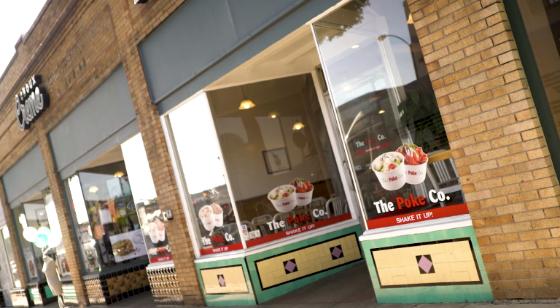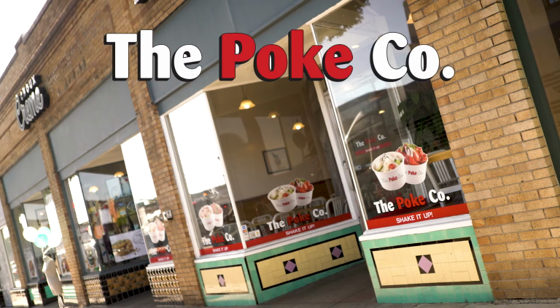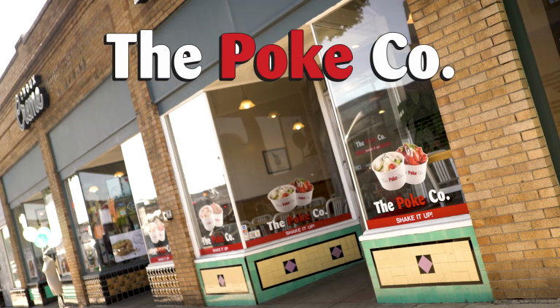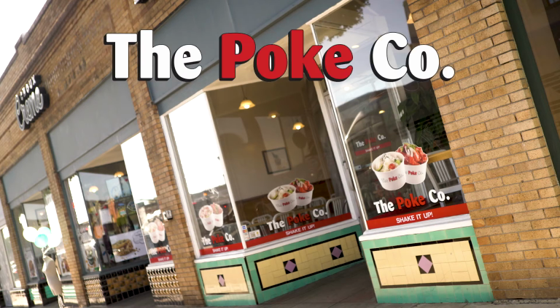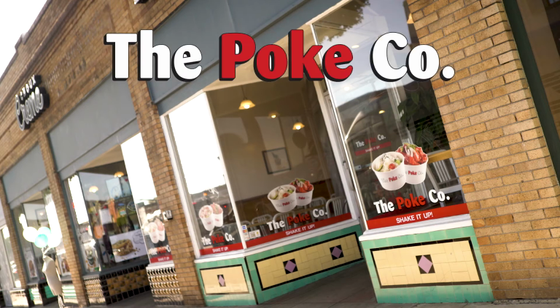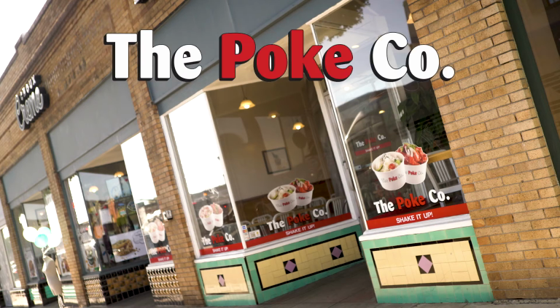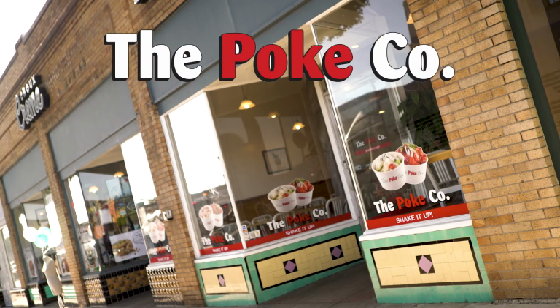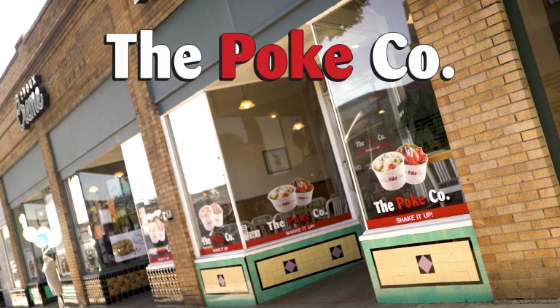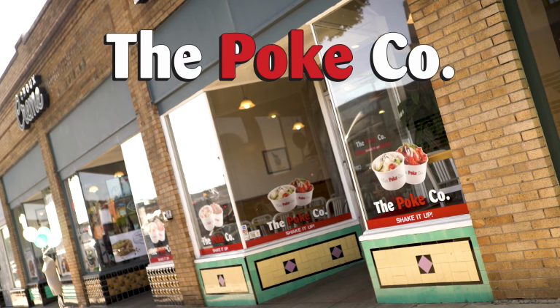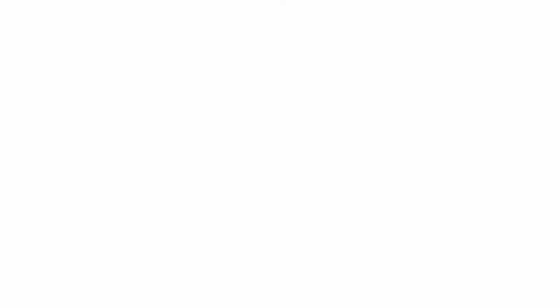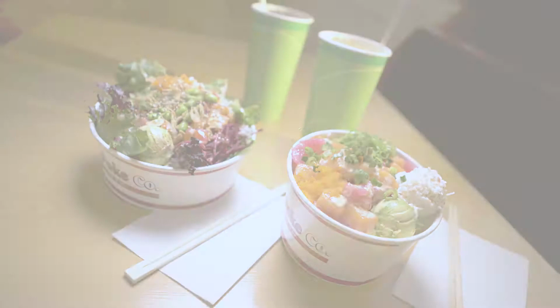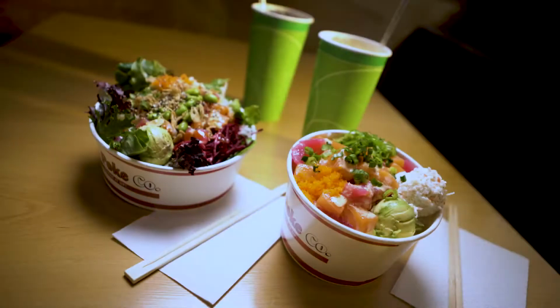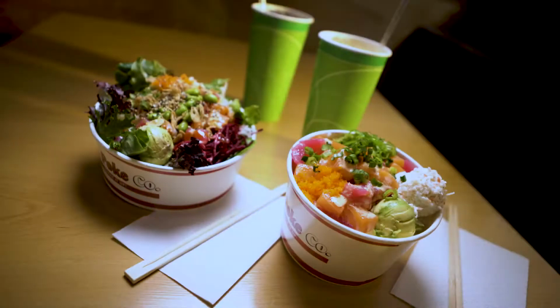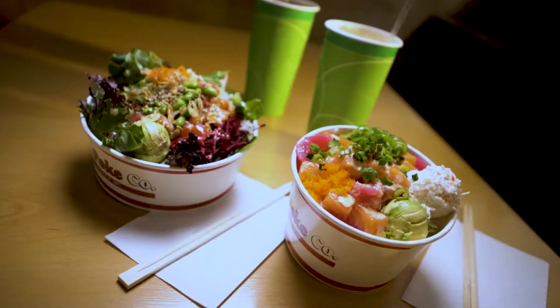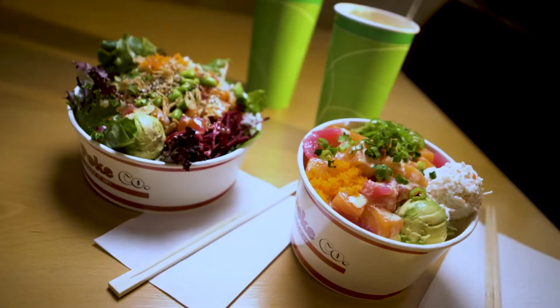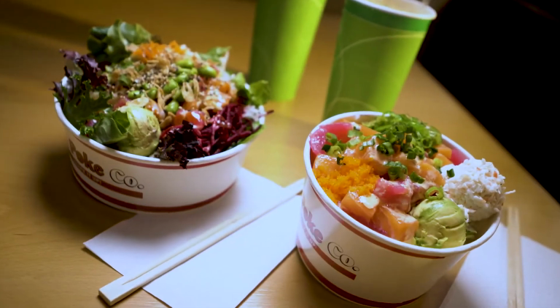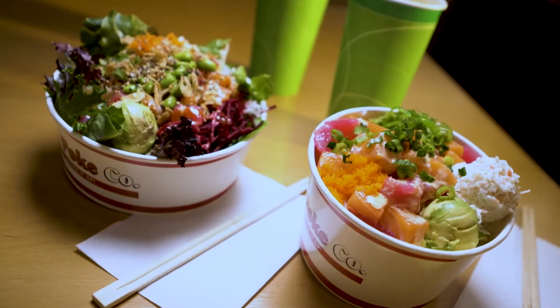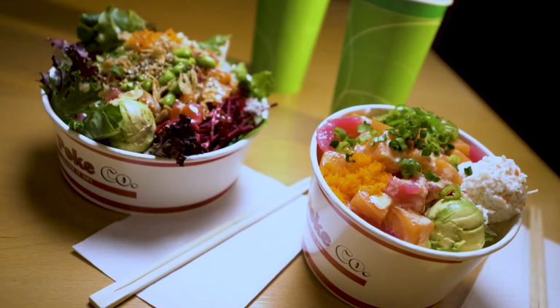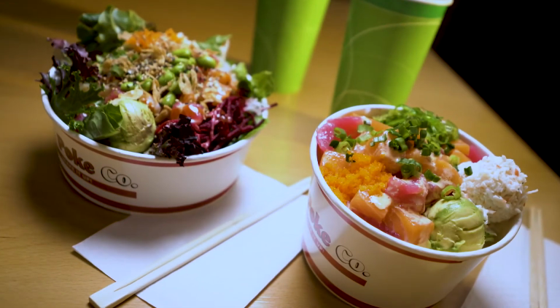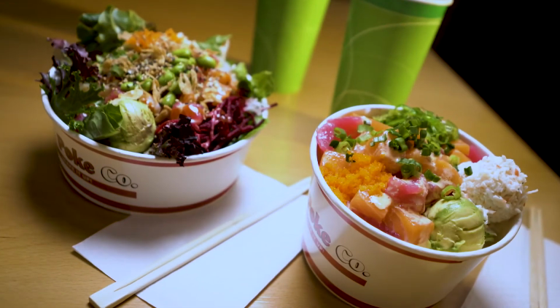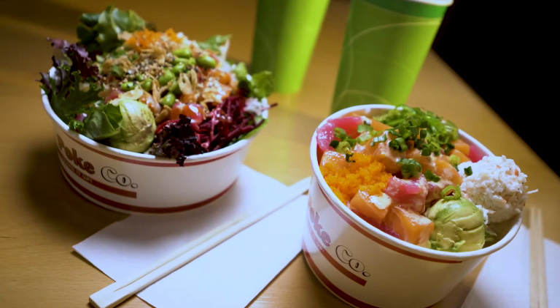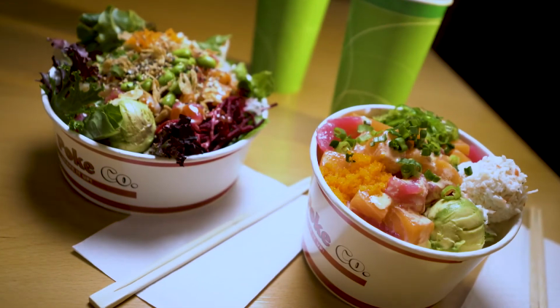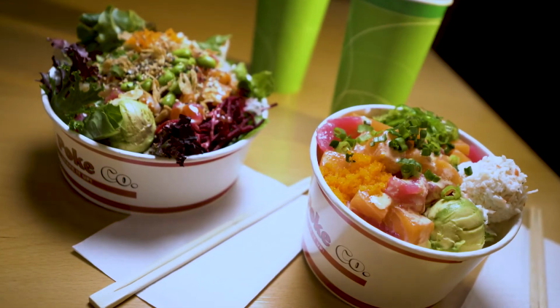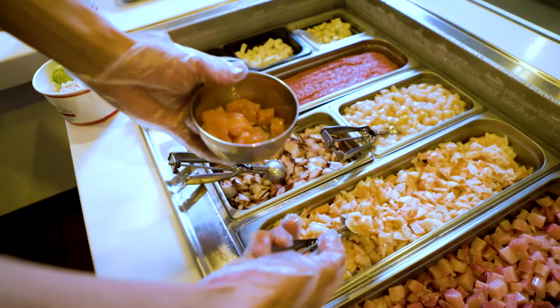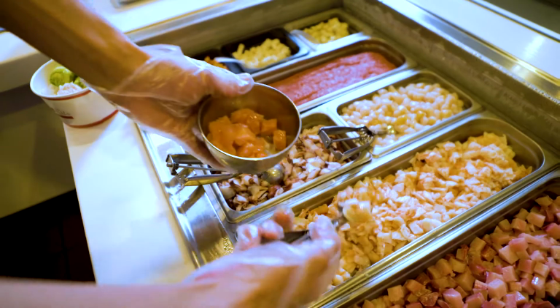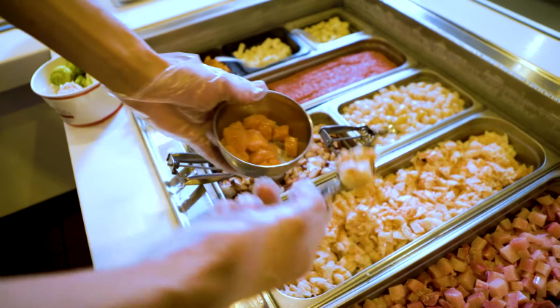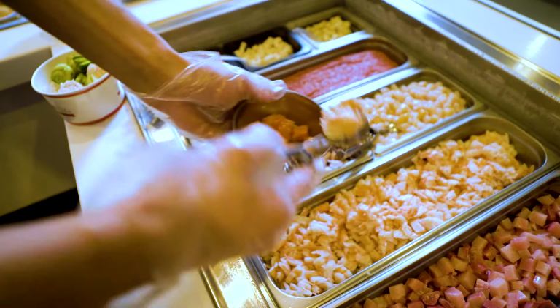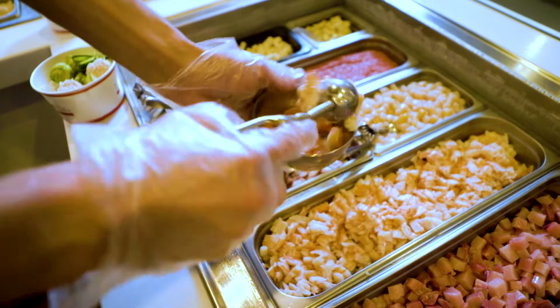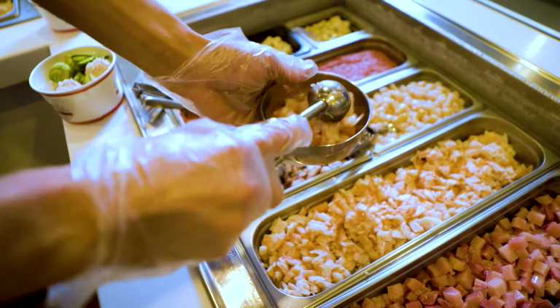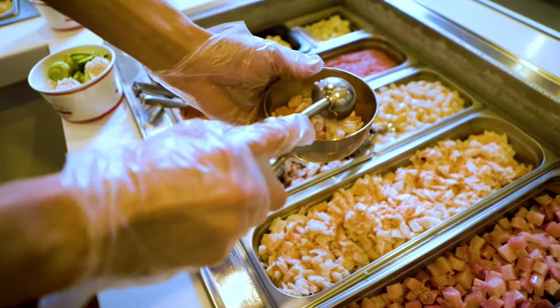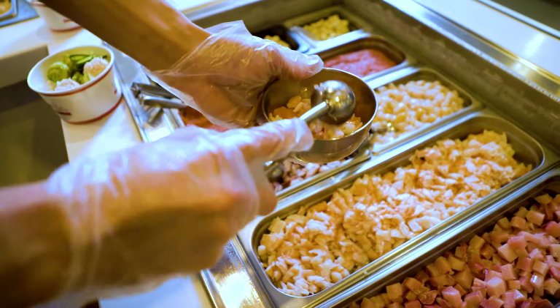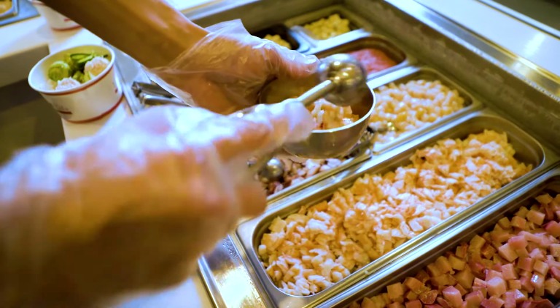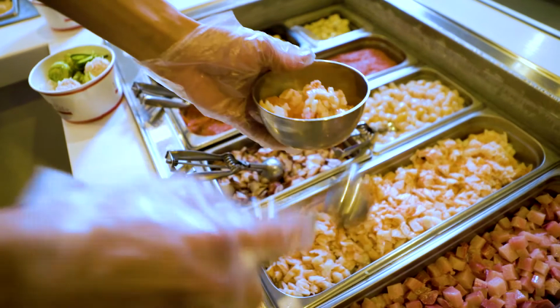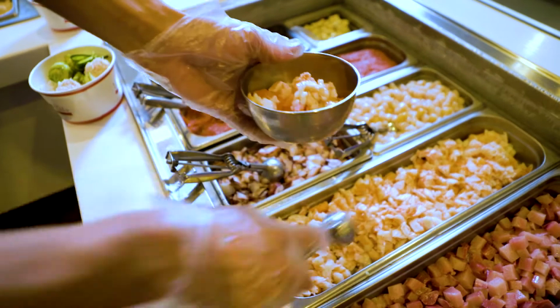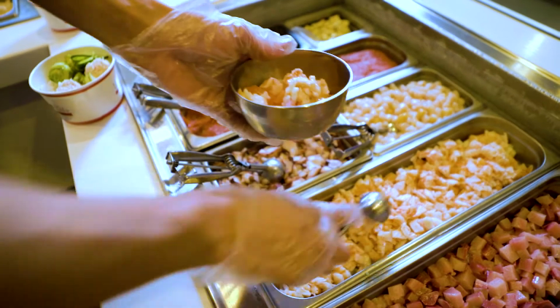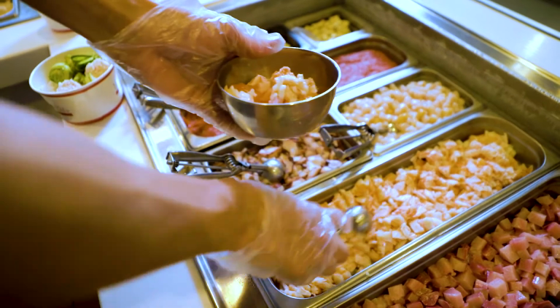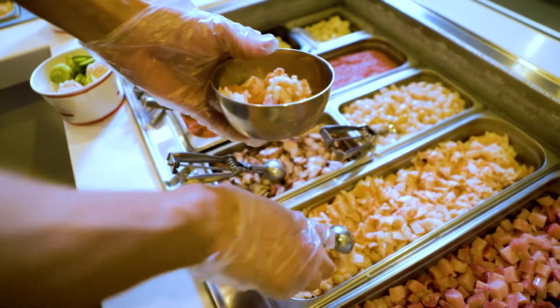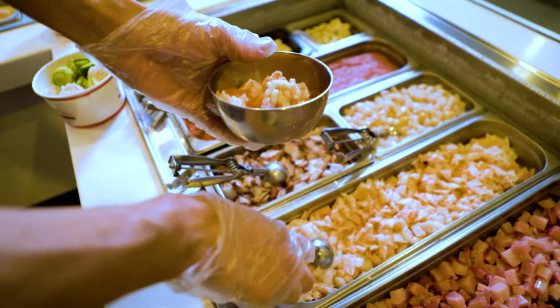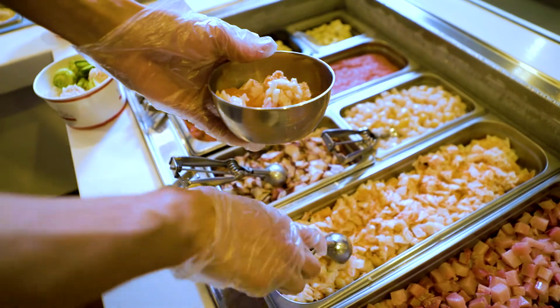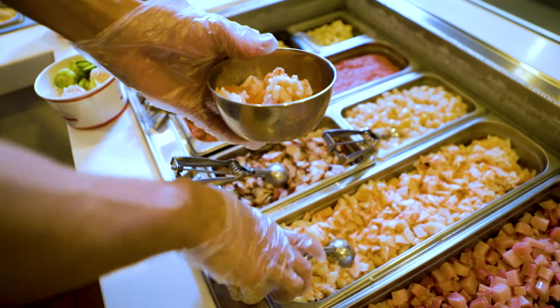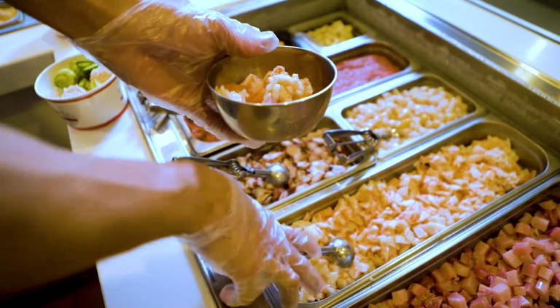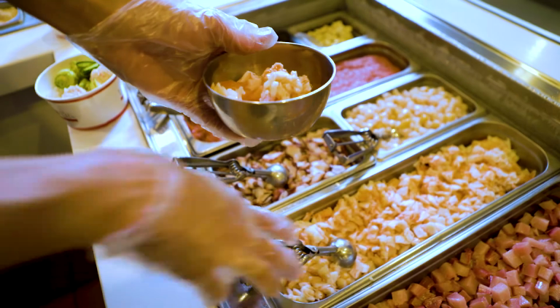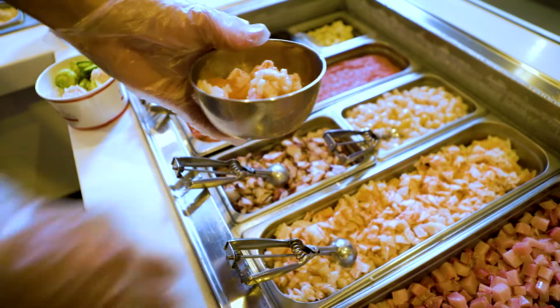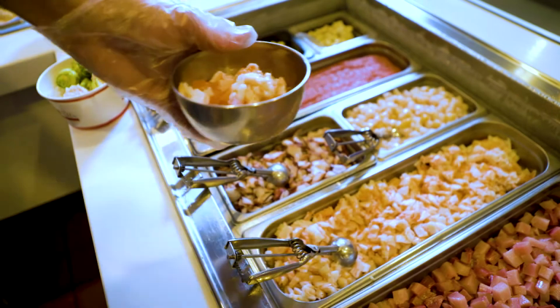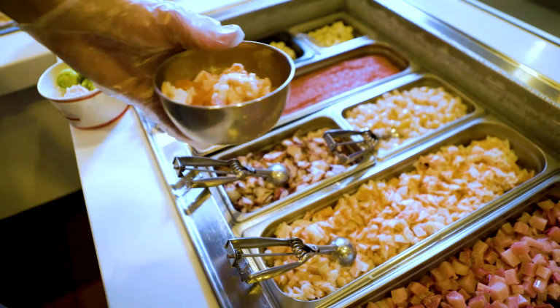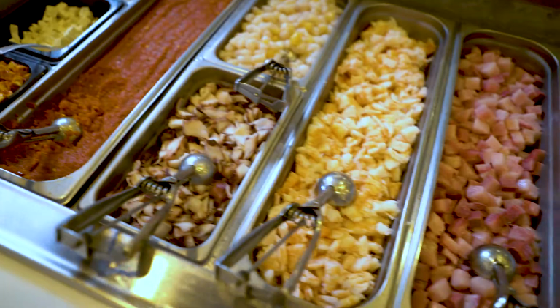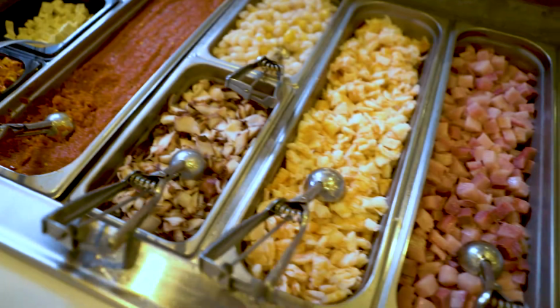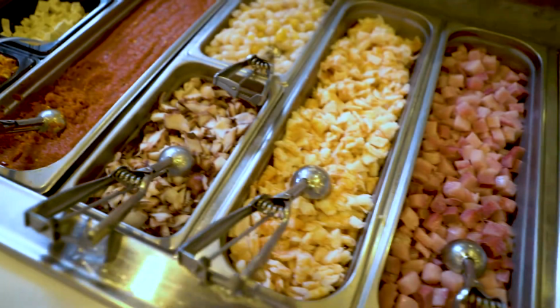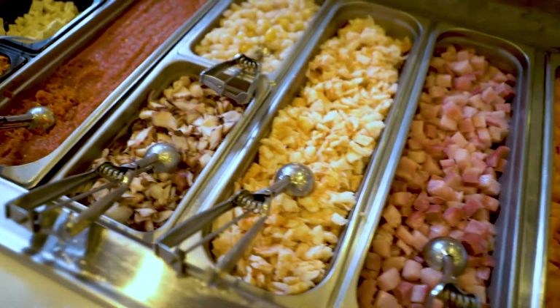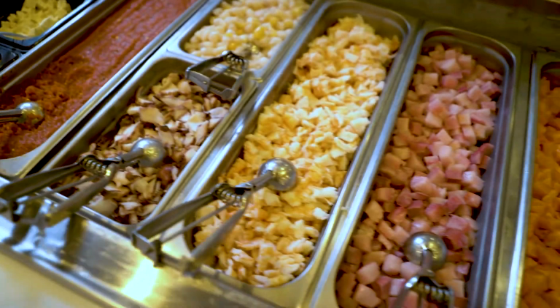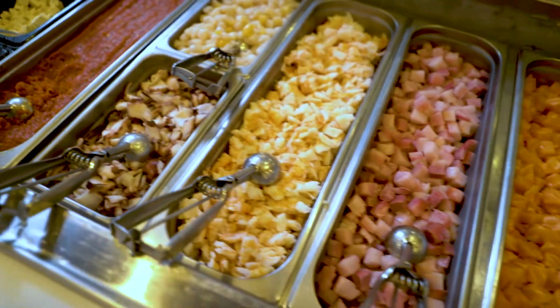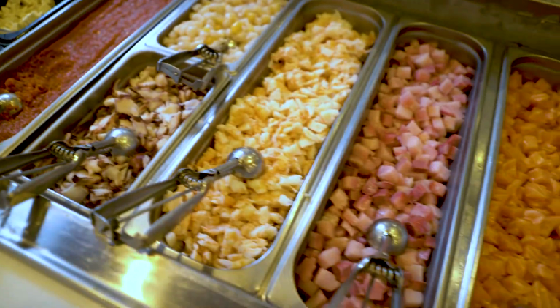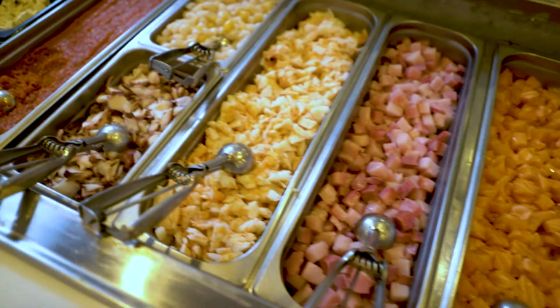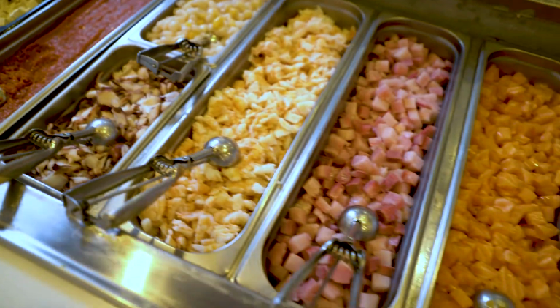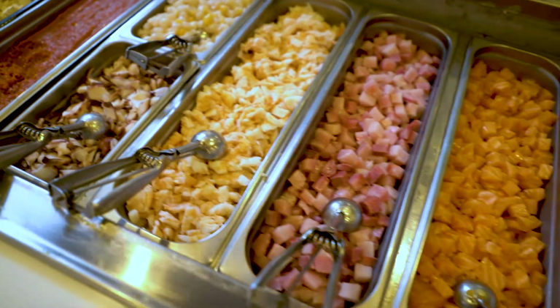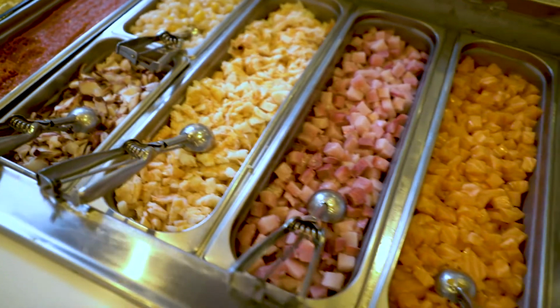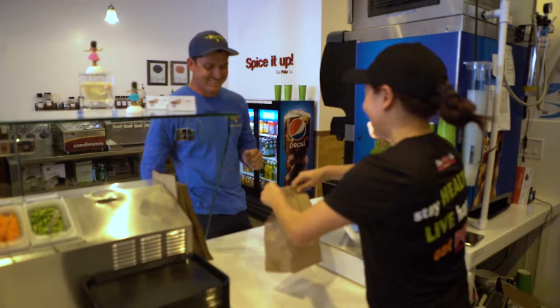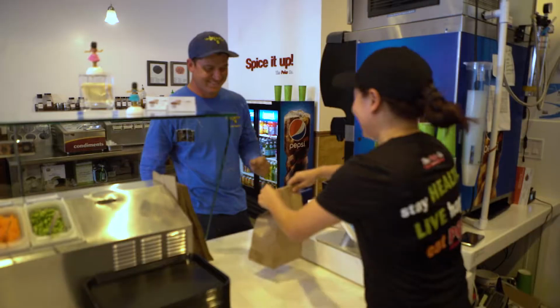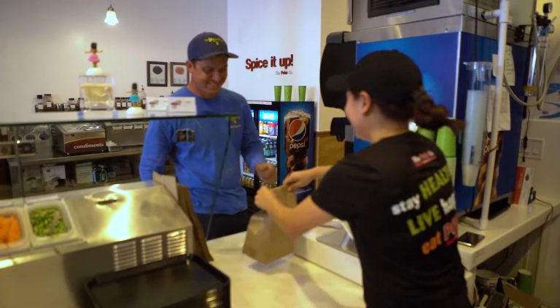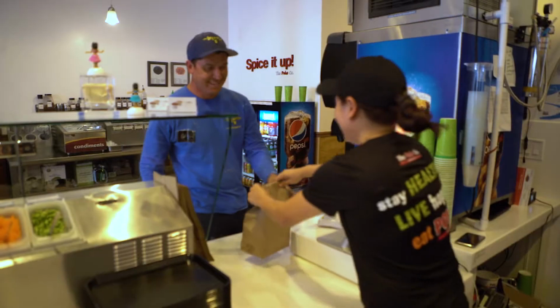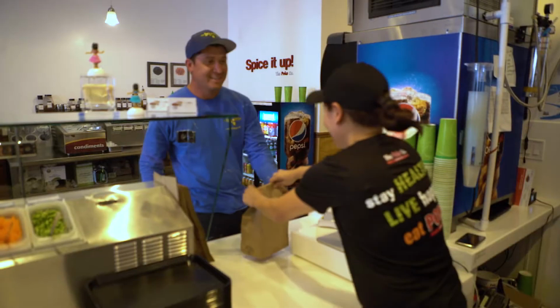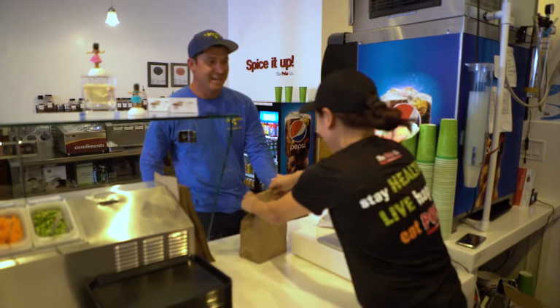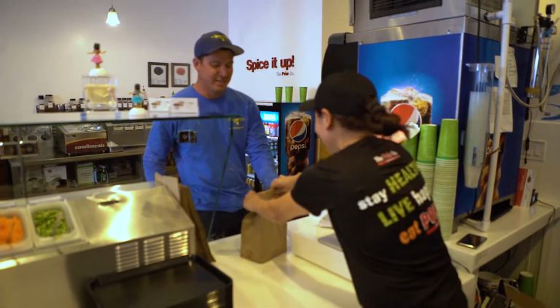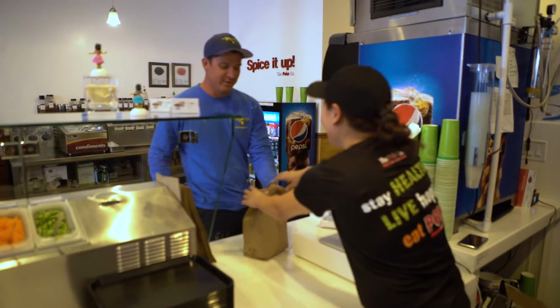The PokeCo — sushi bowls and salads handcrafted with premium quality seafood. Five easy steps to build your own to perfection.